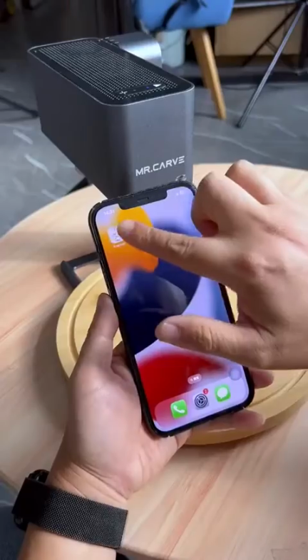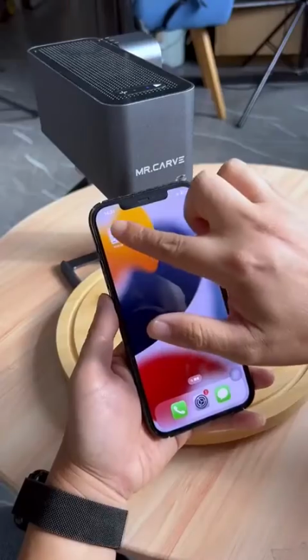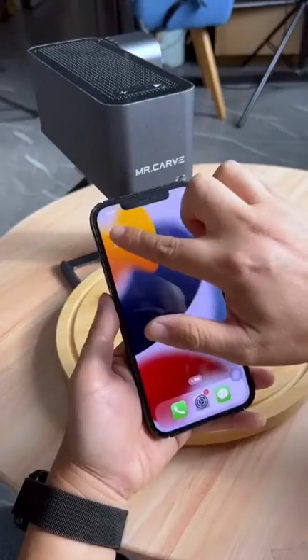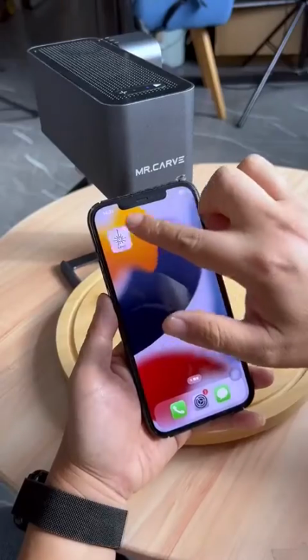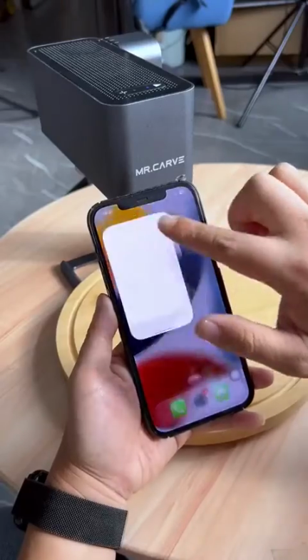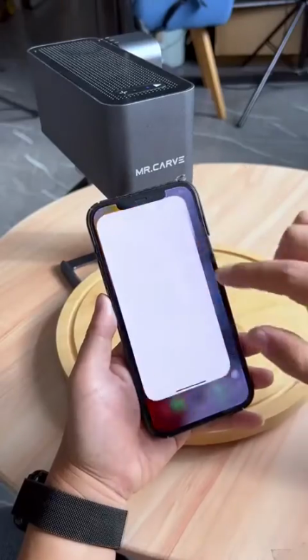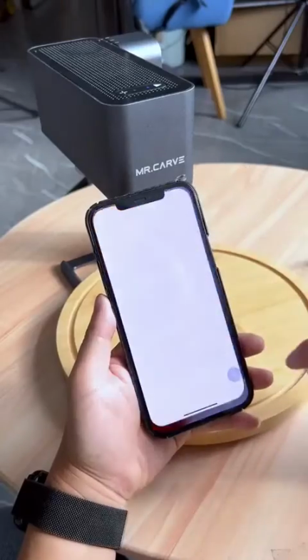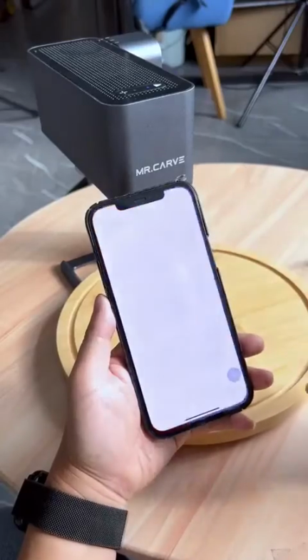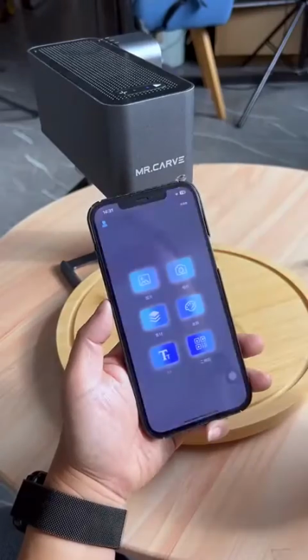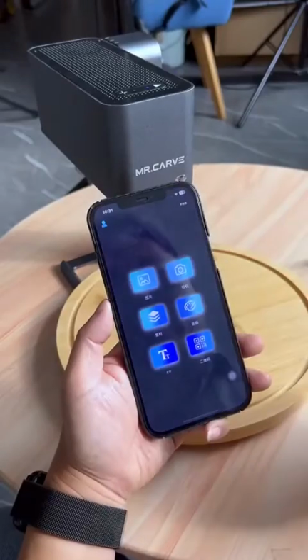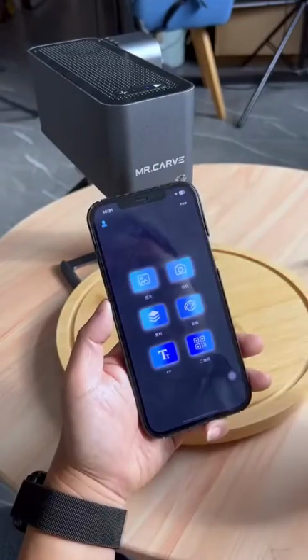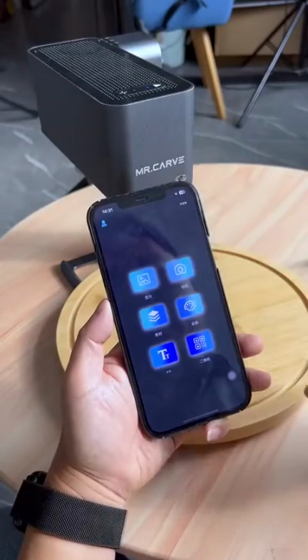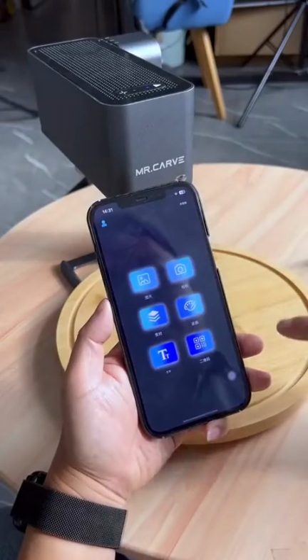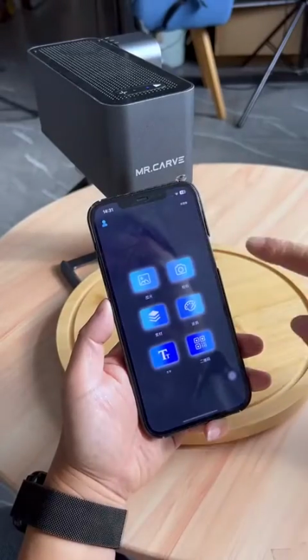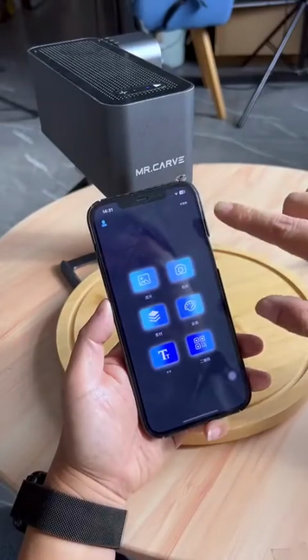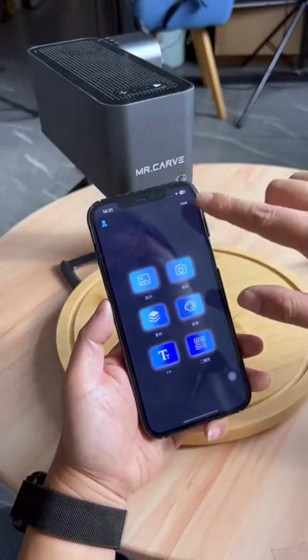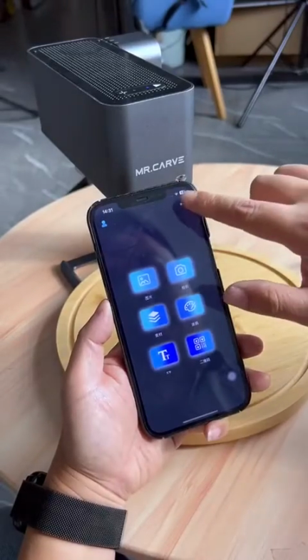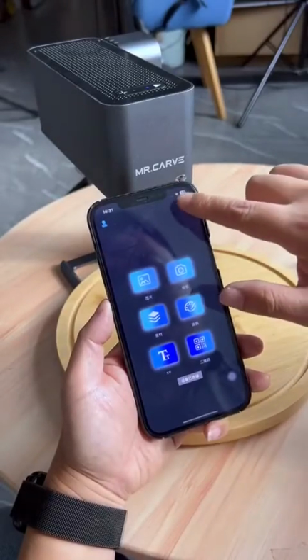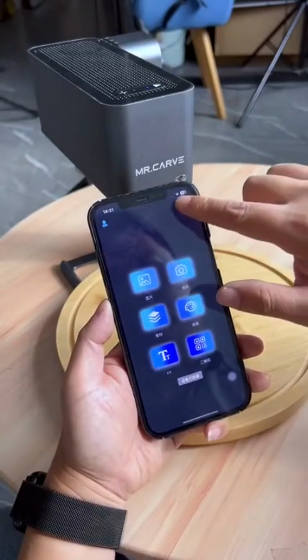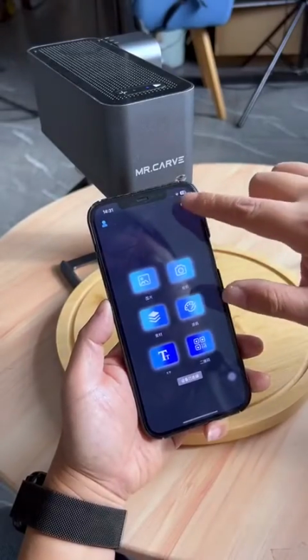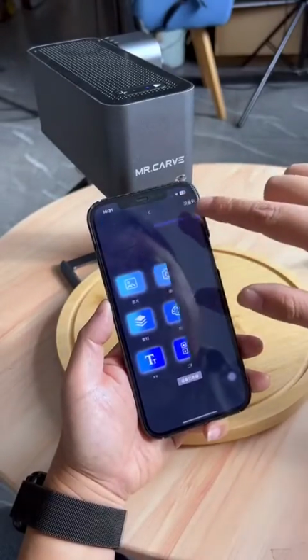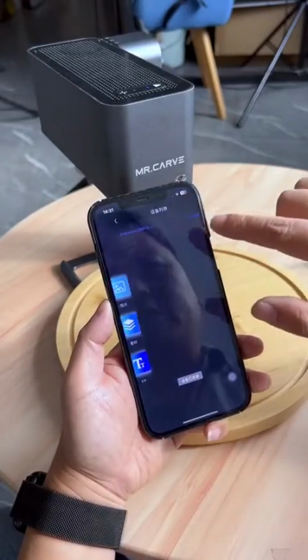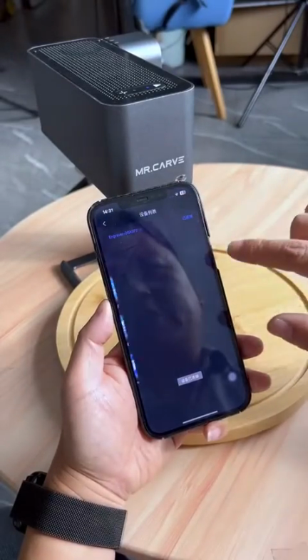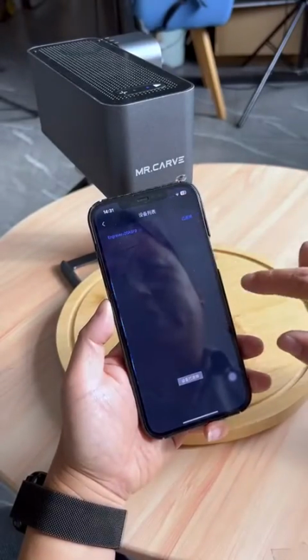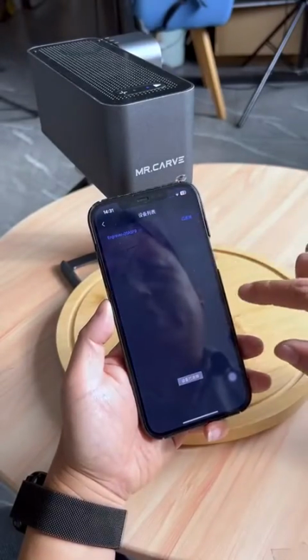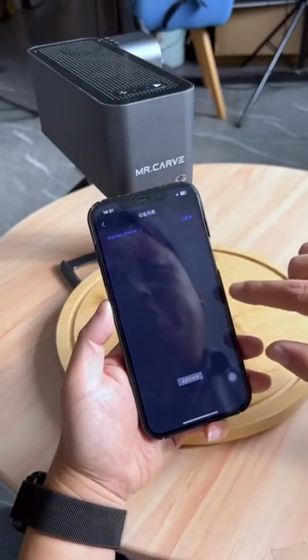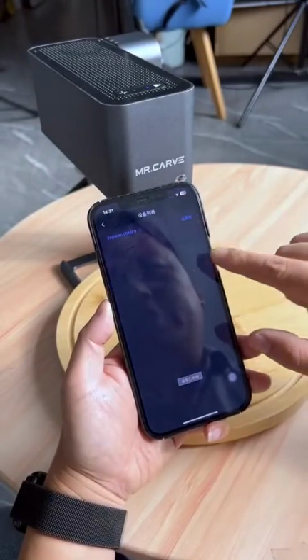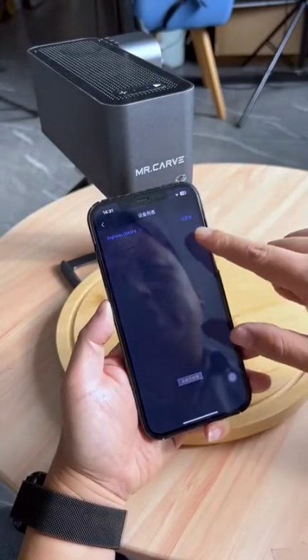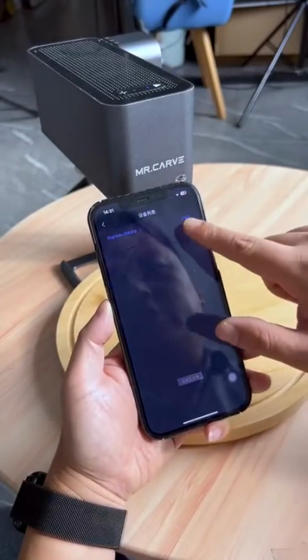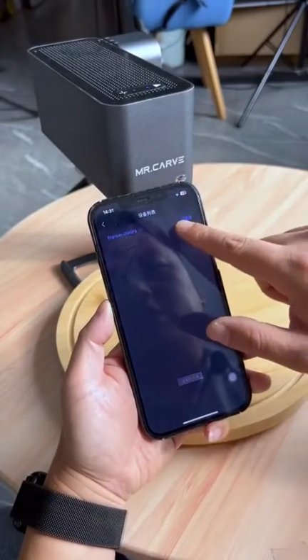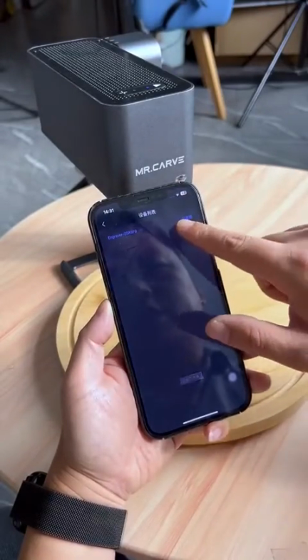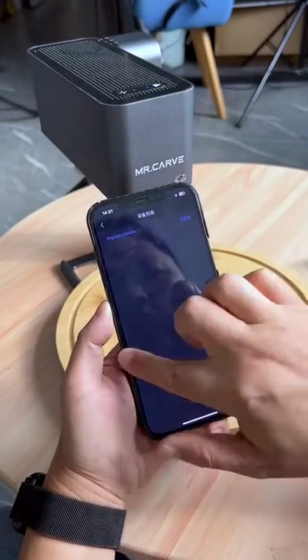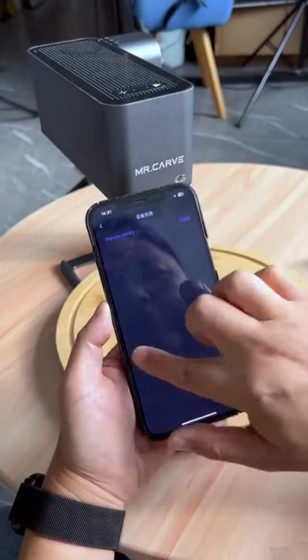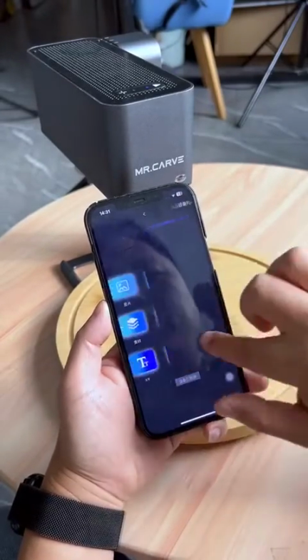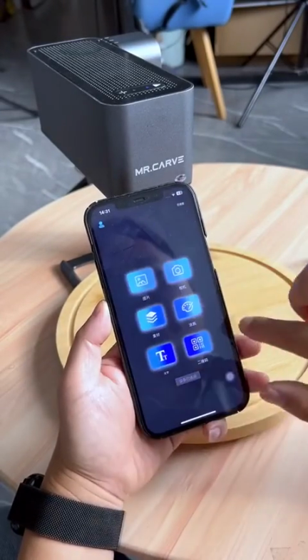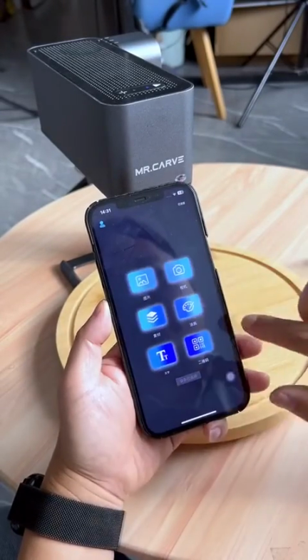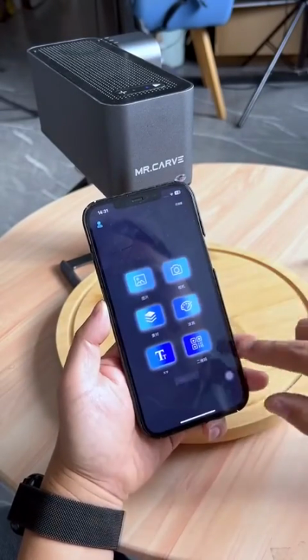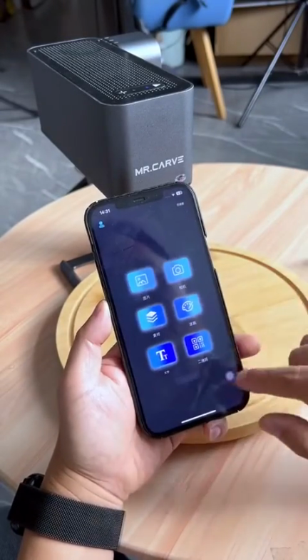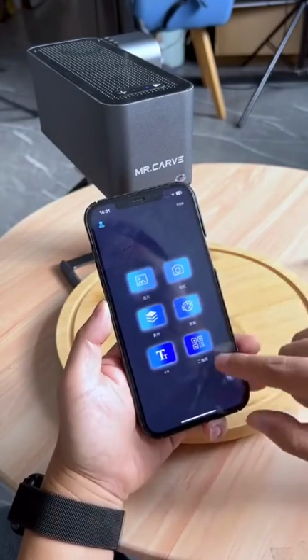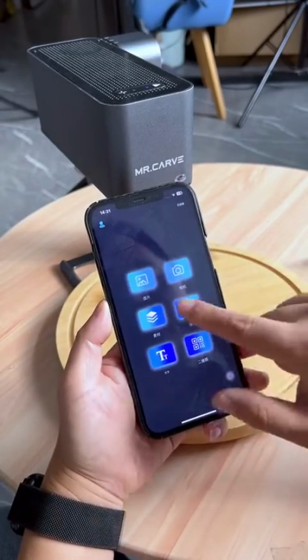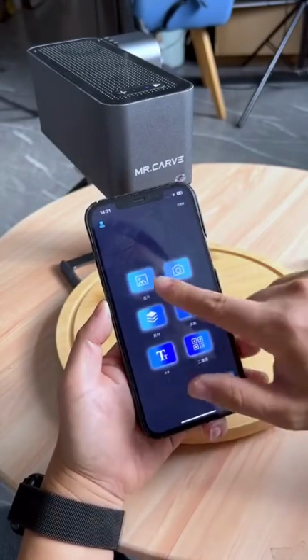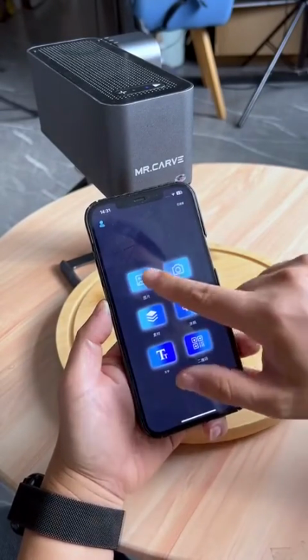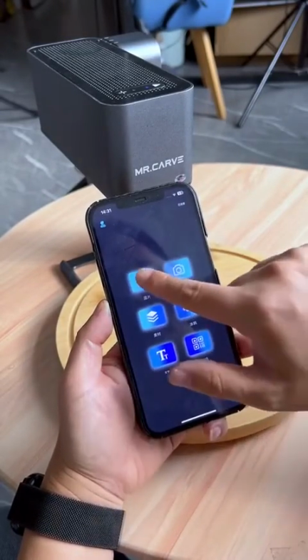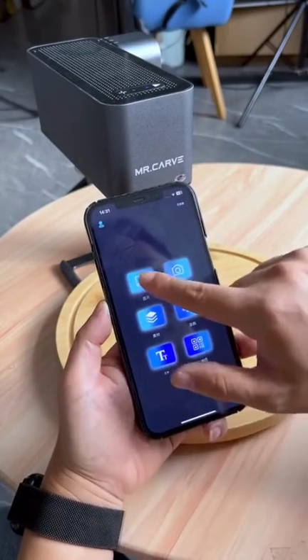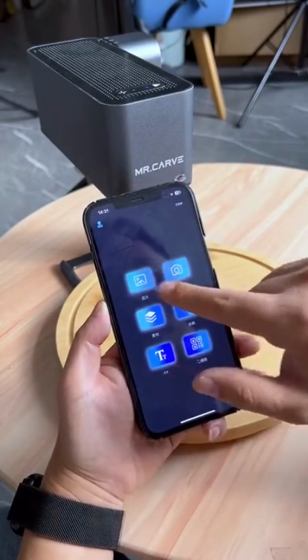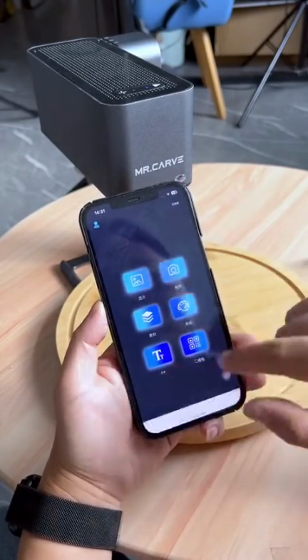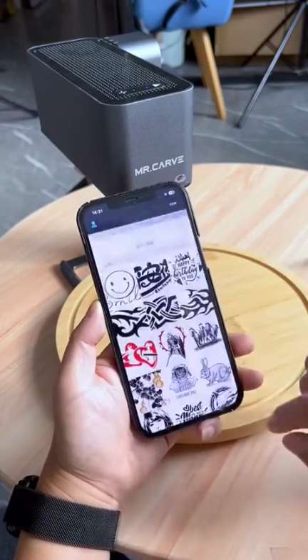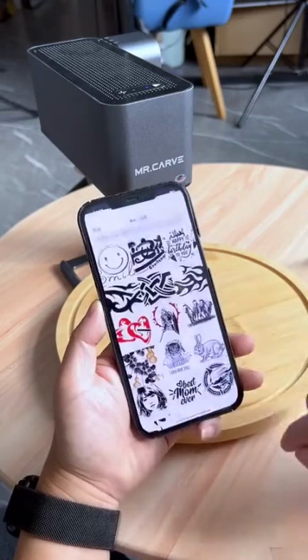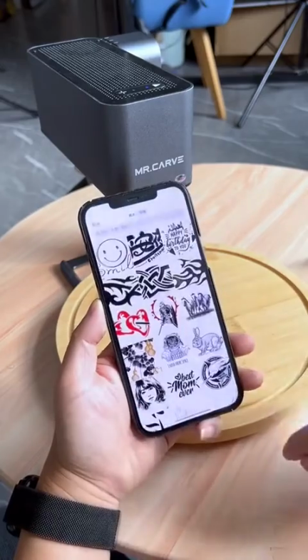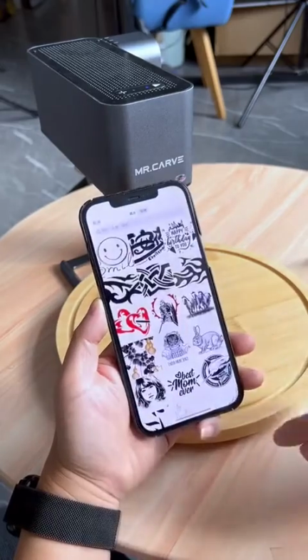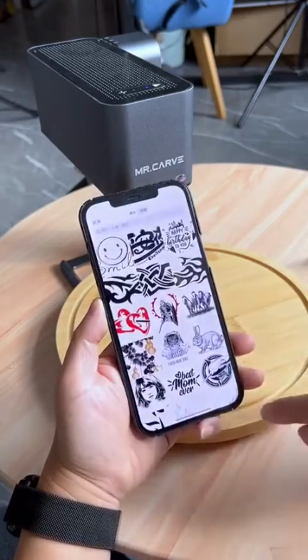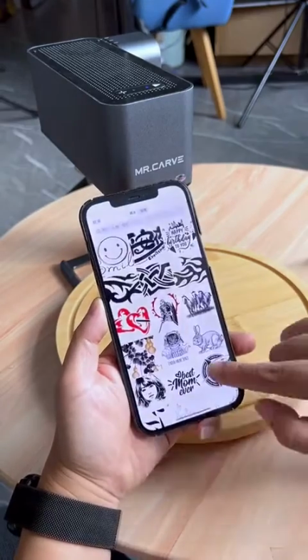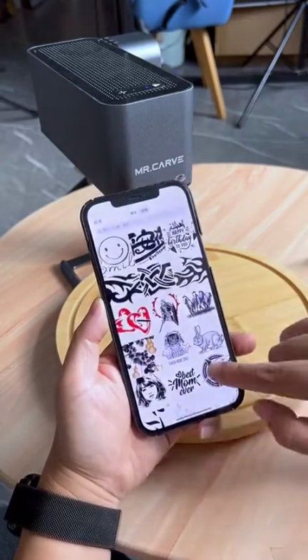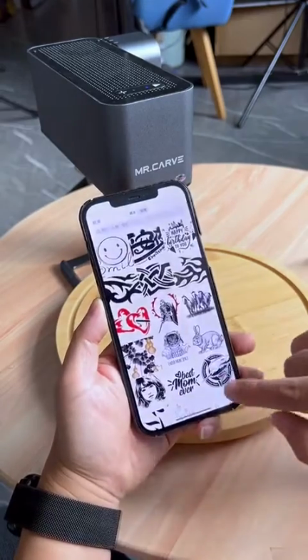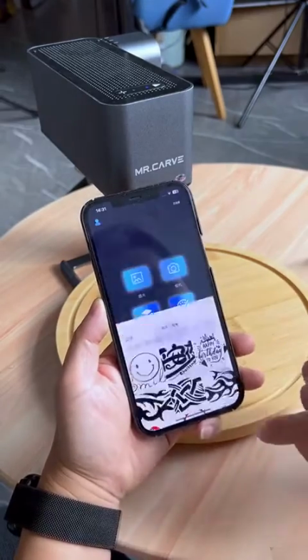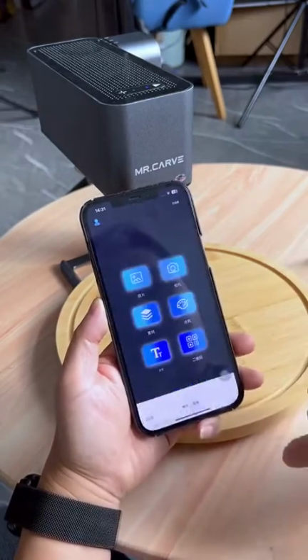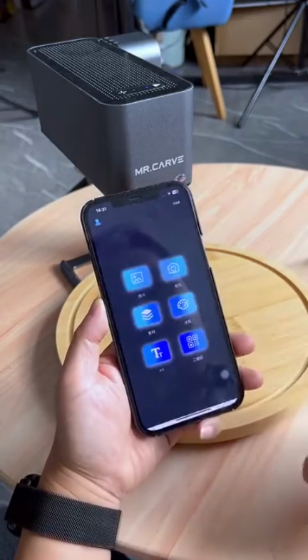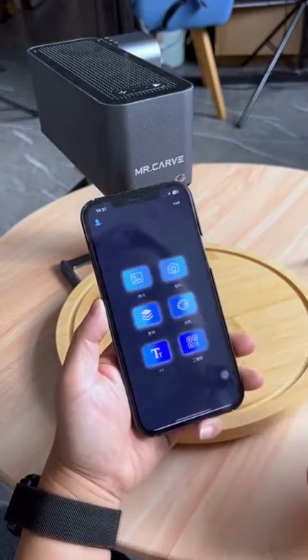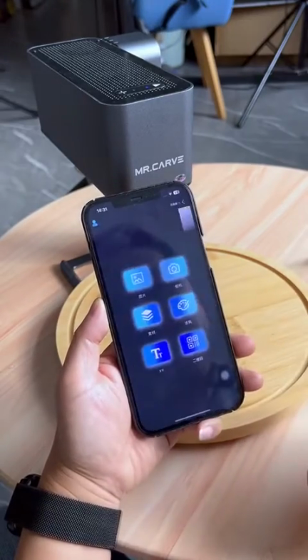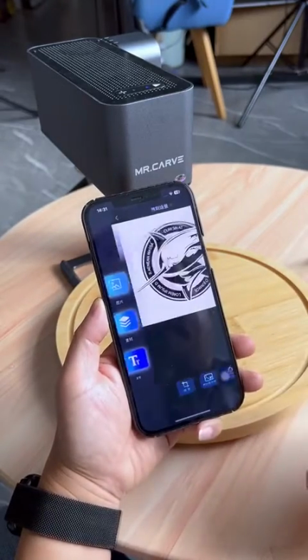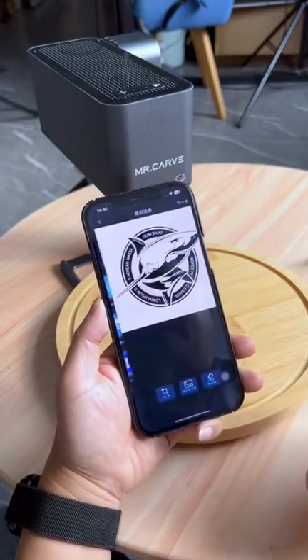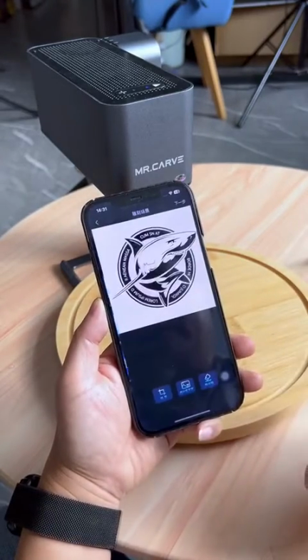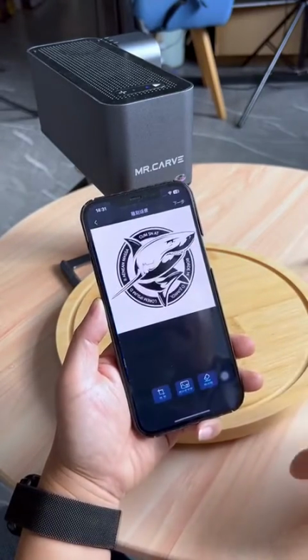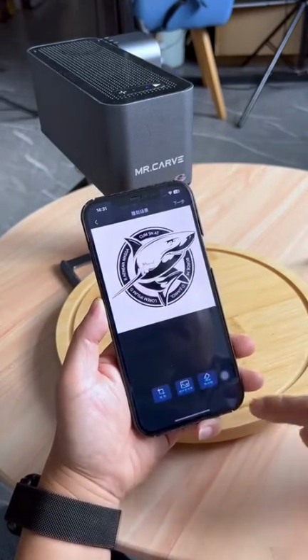Open it on the mobile app. Connect Bluetooth in the upper right corner of the app homepage. Return to the homepage to add a logo.